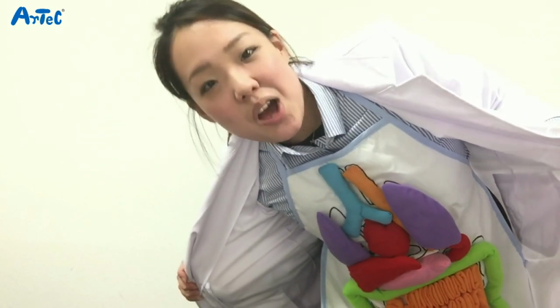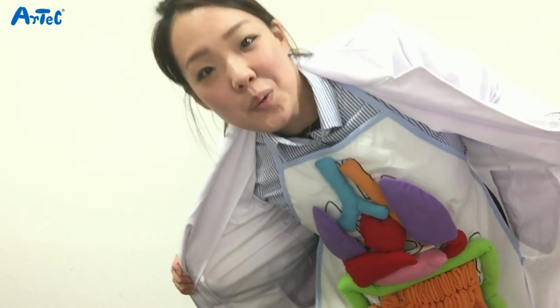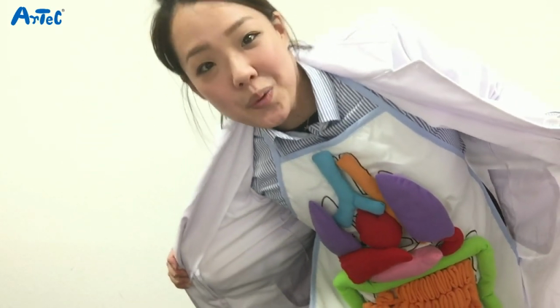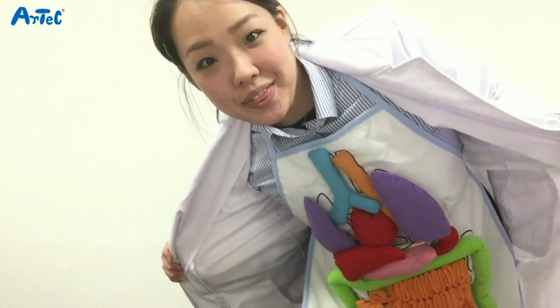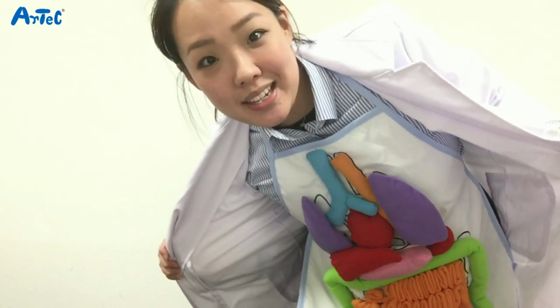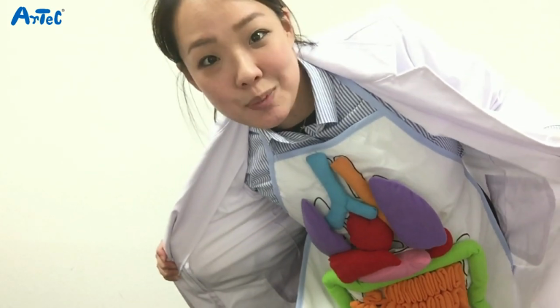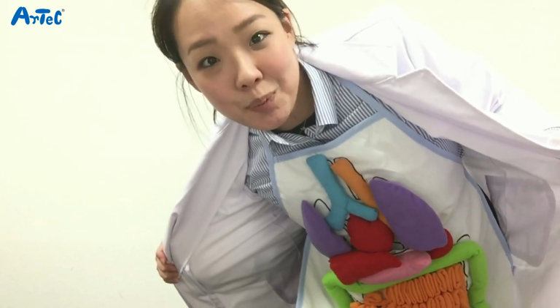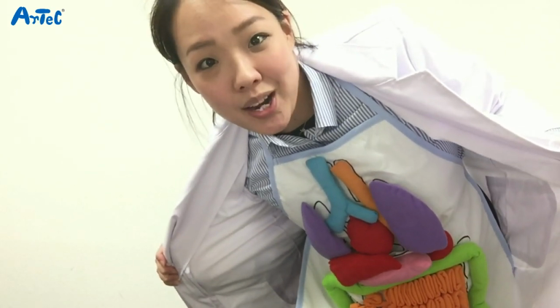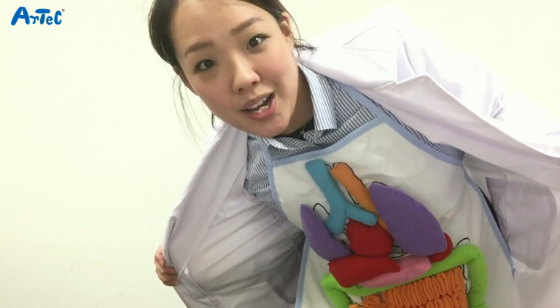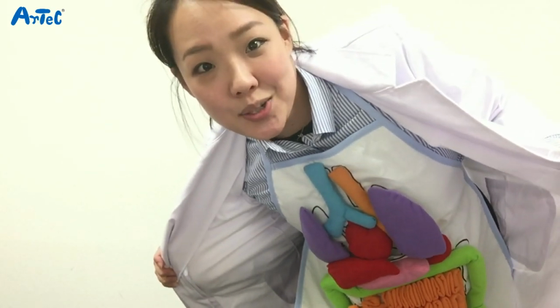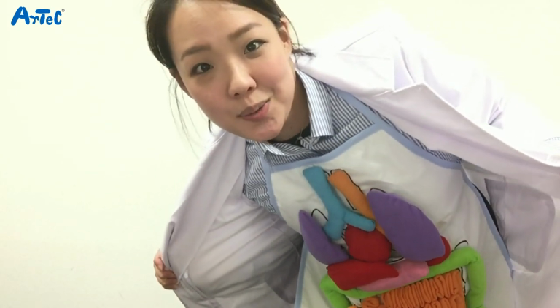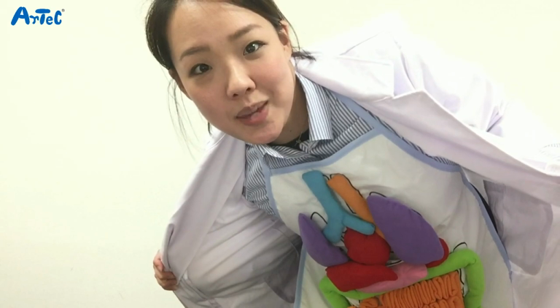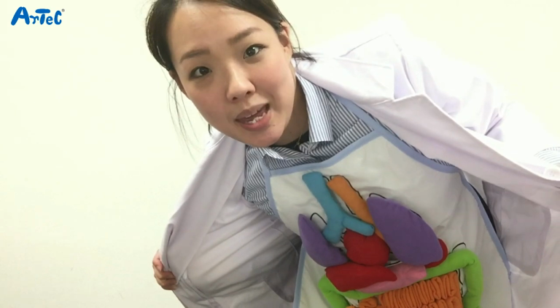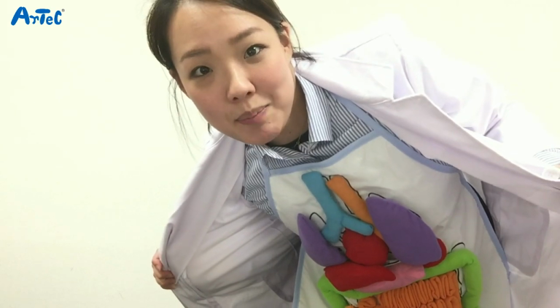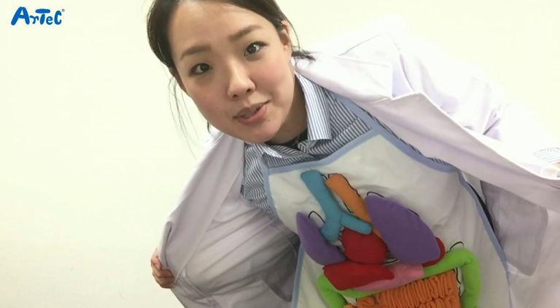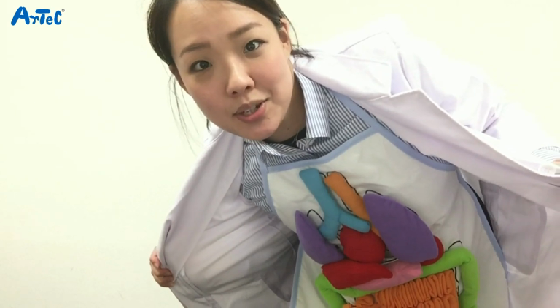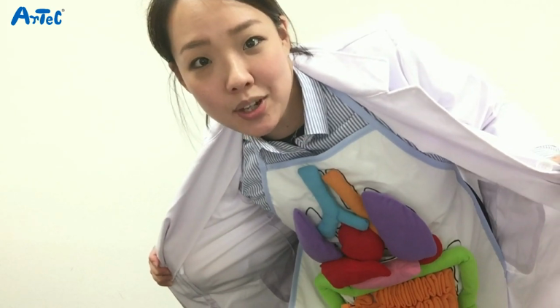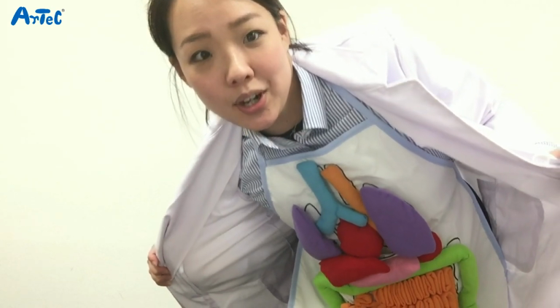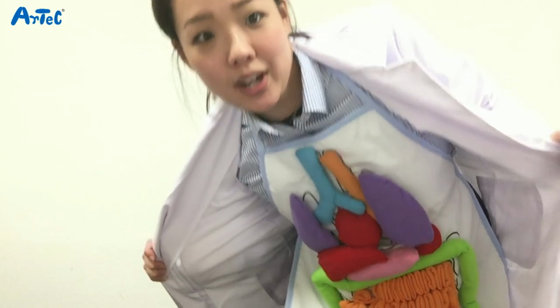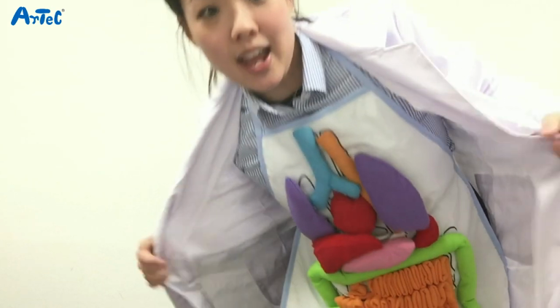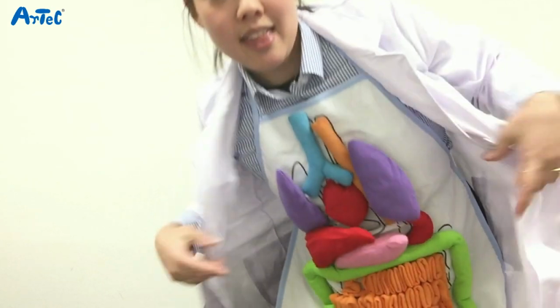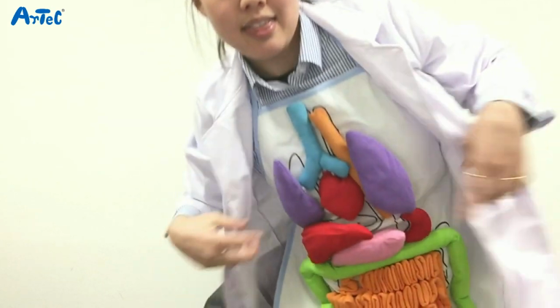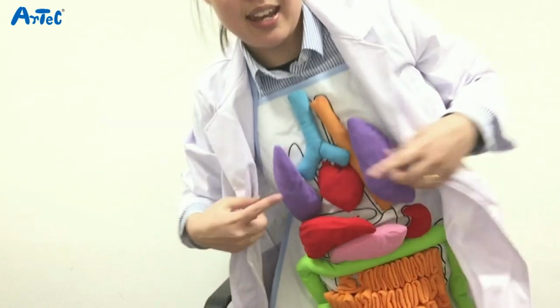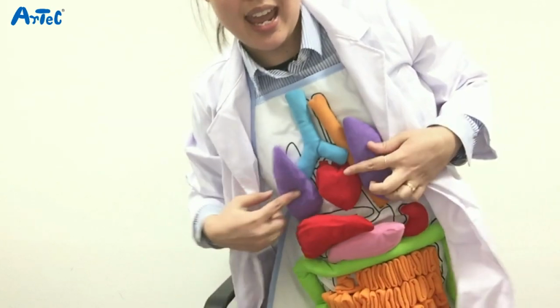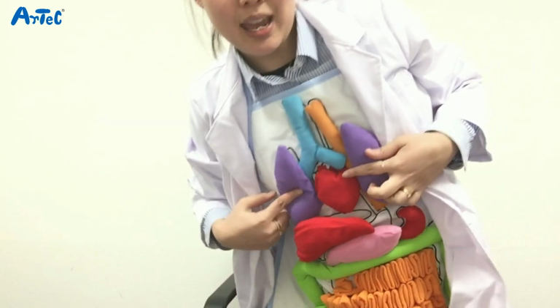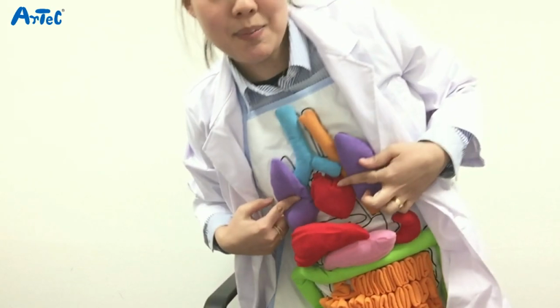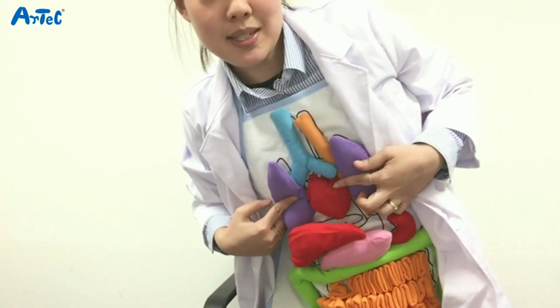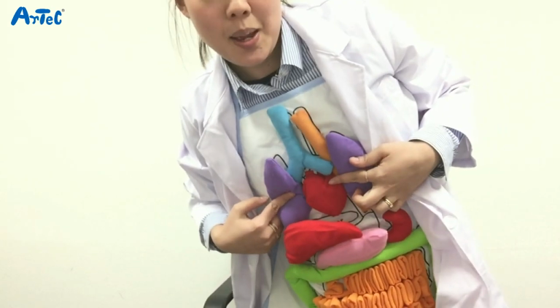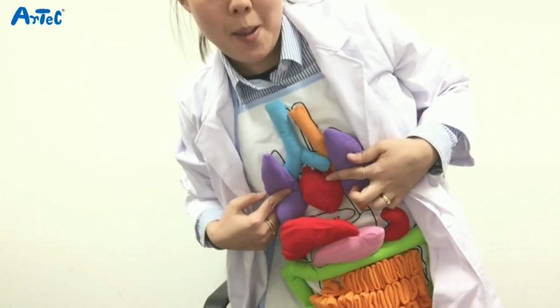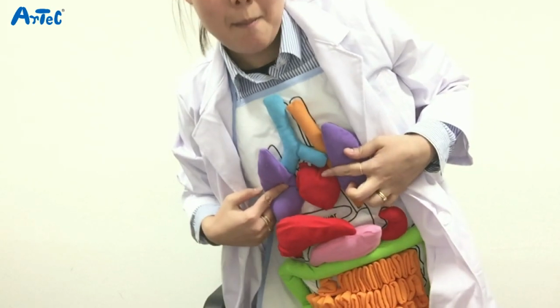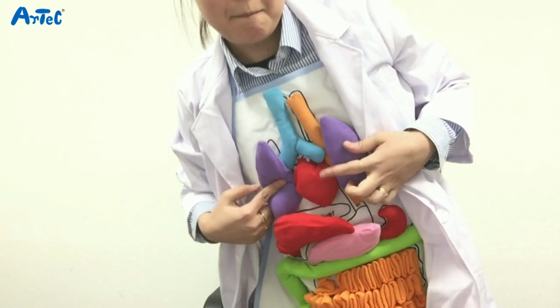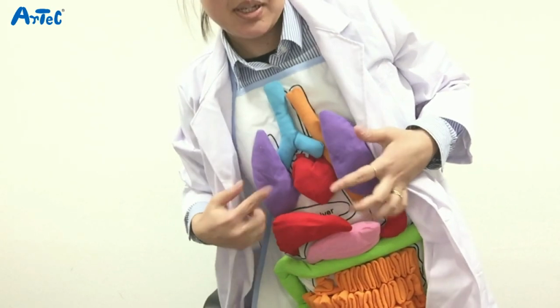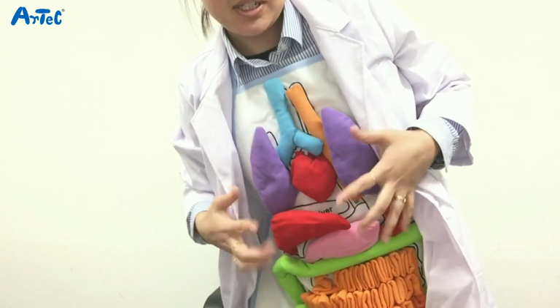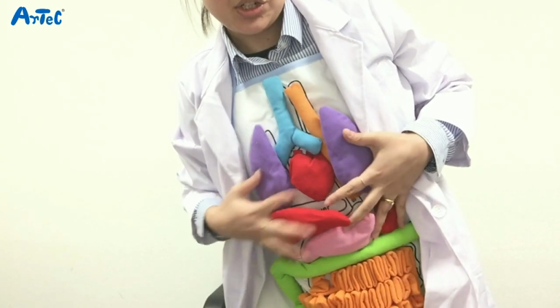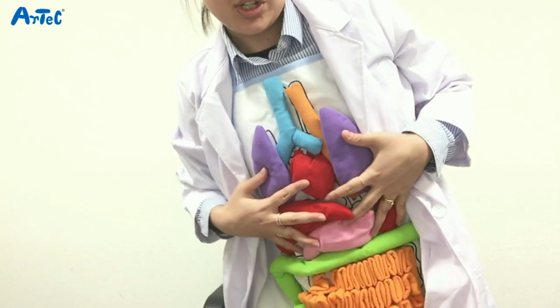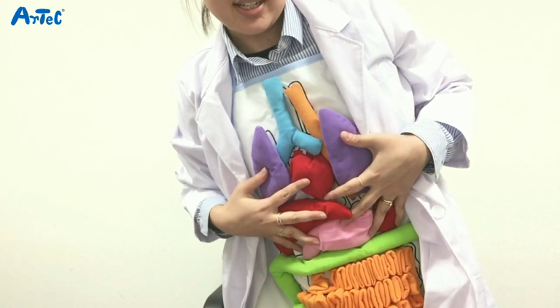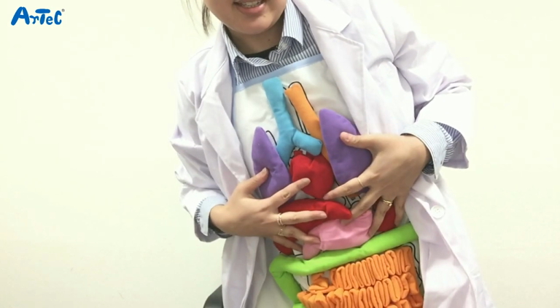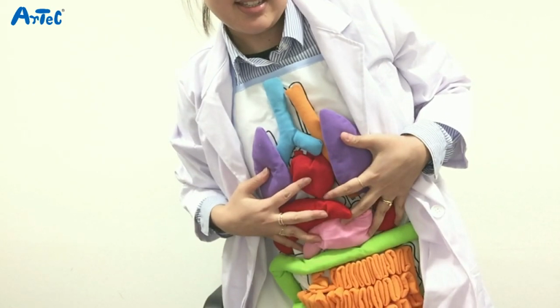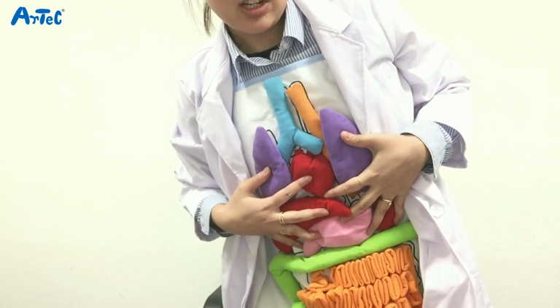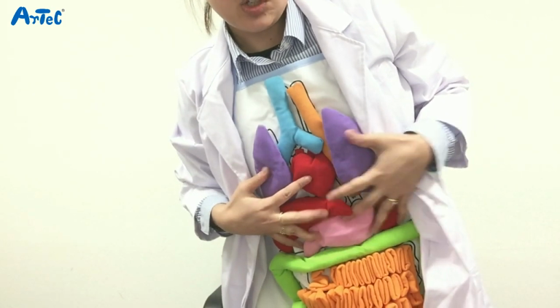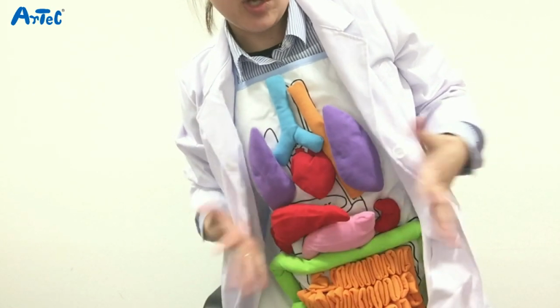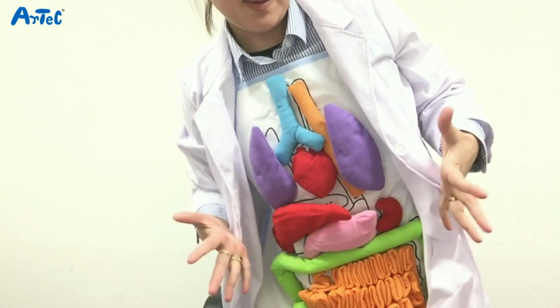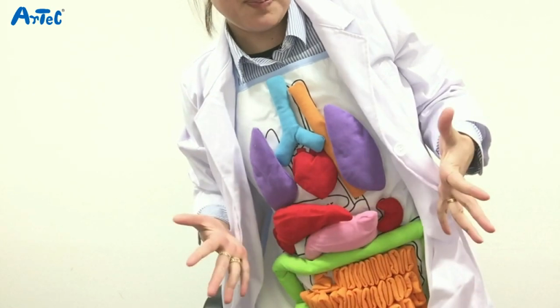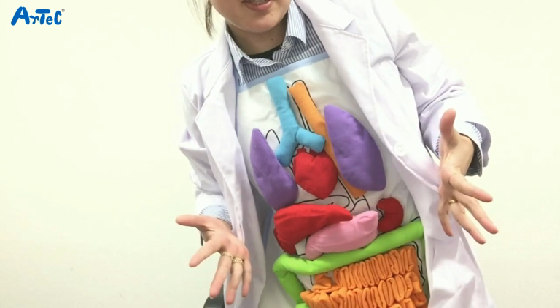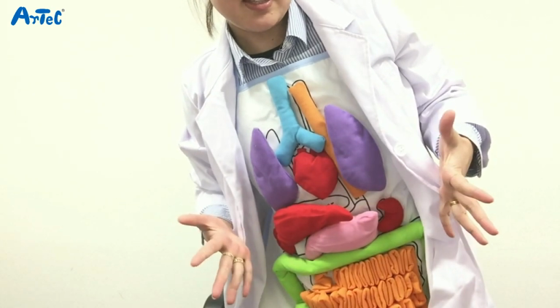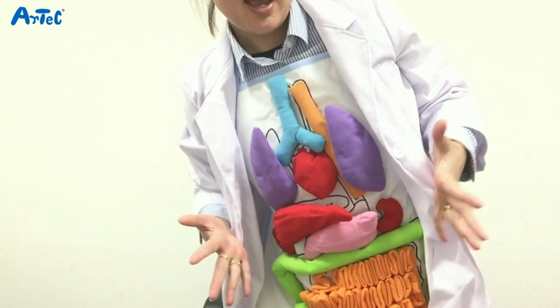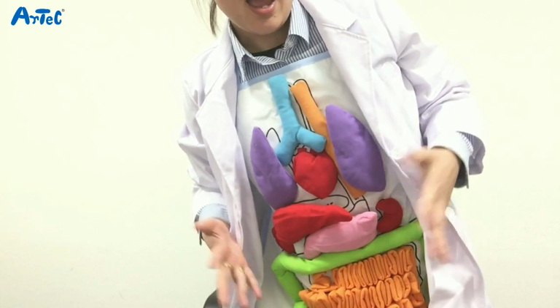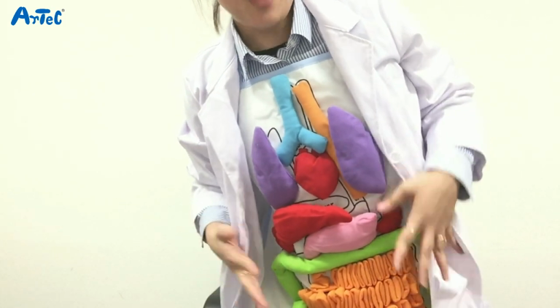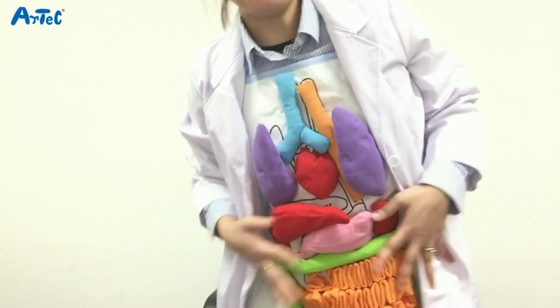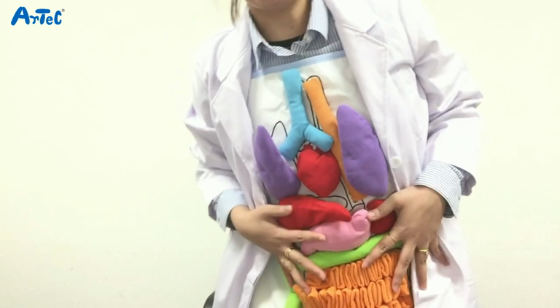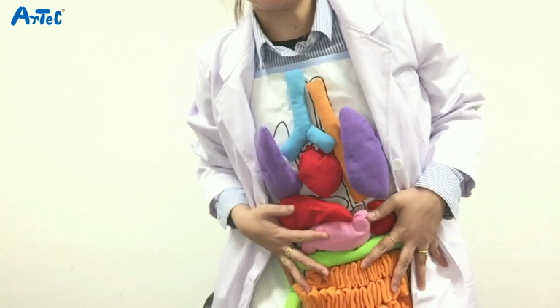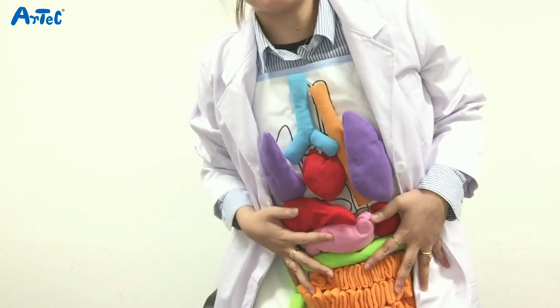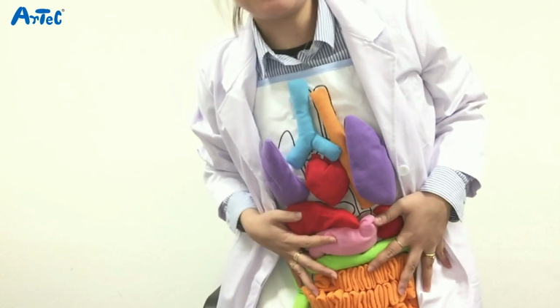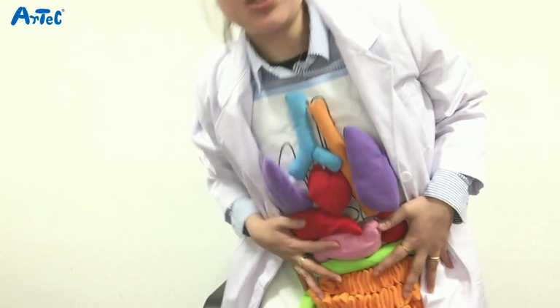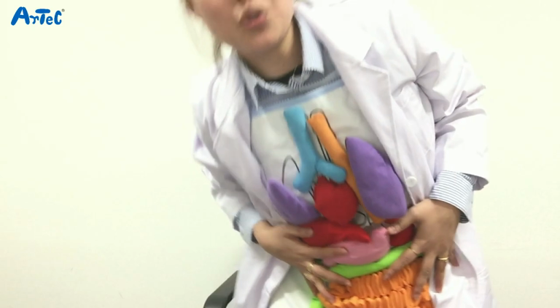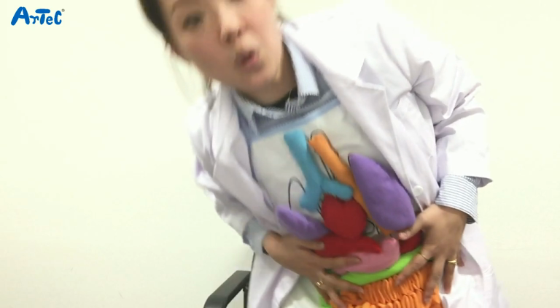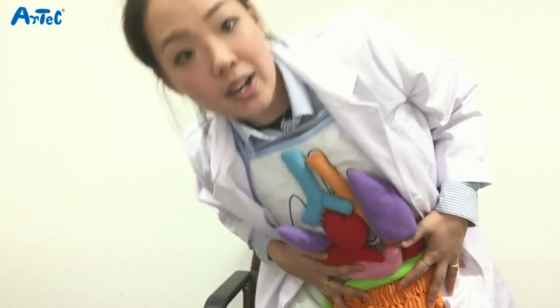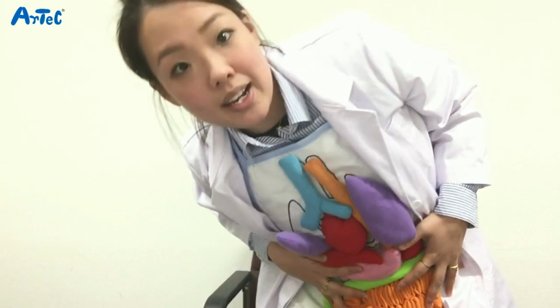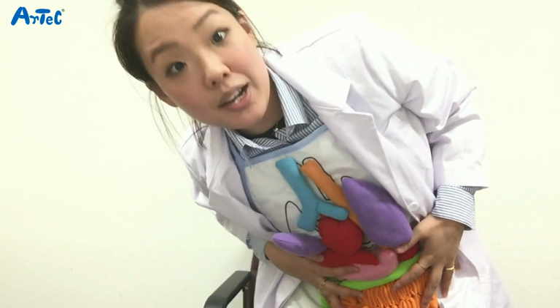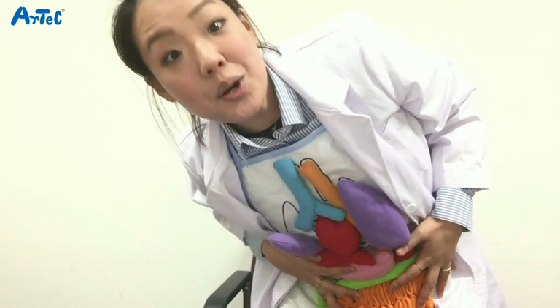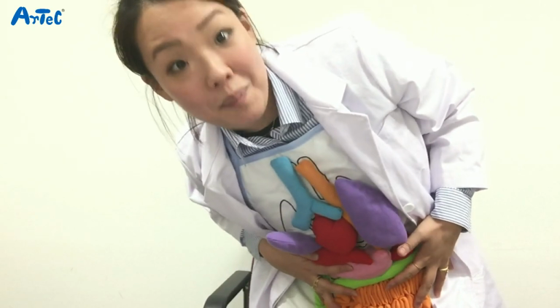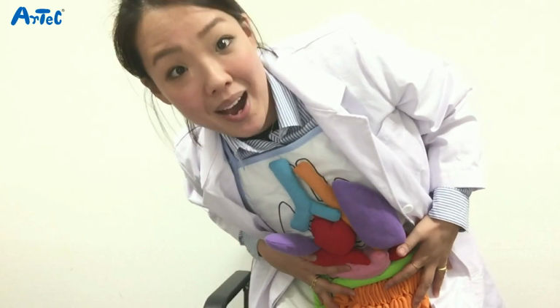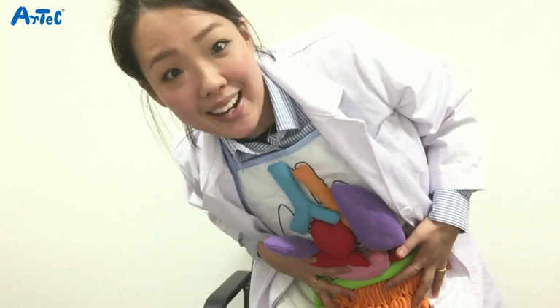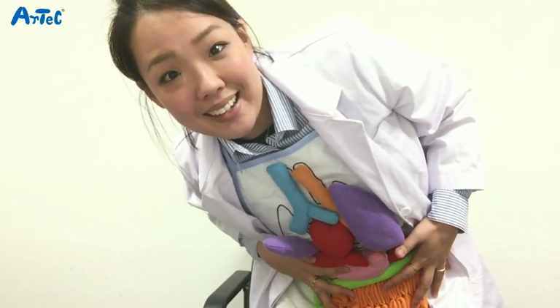With this product you'll be able to learn the names, positions, shapes, and the roles of each organ in your body.